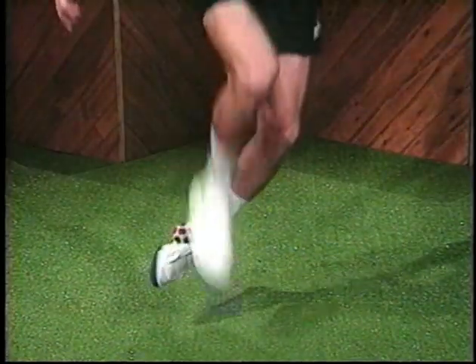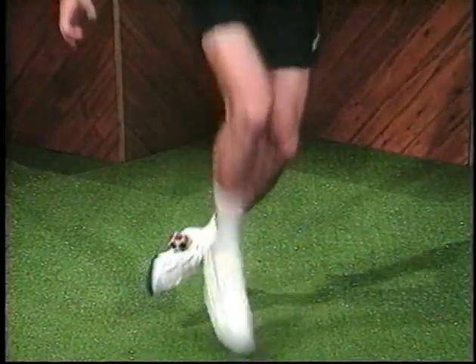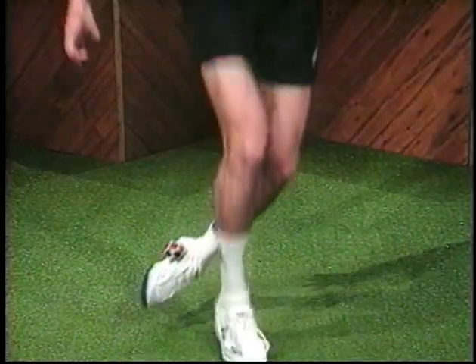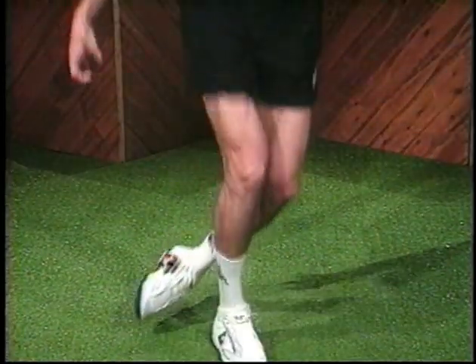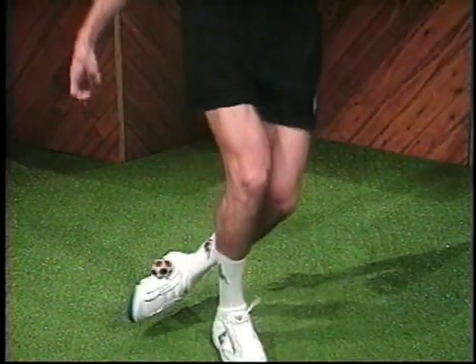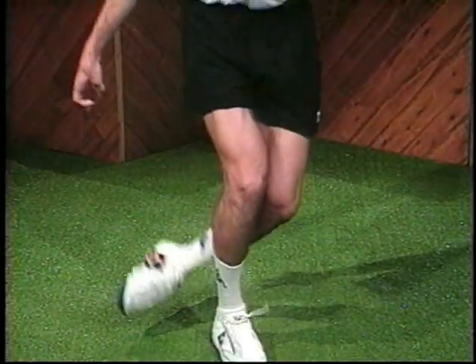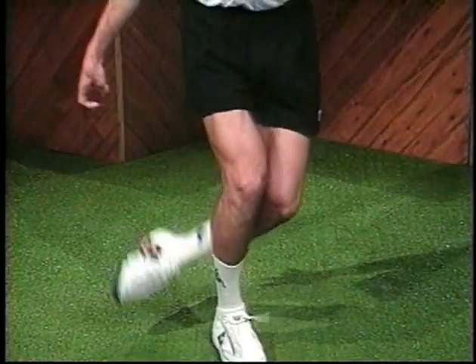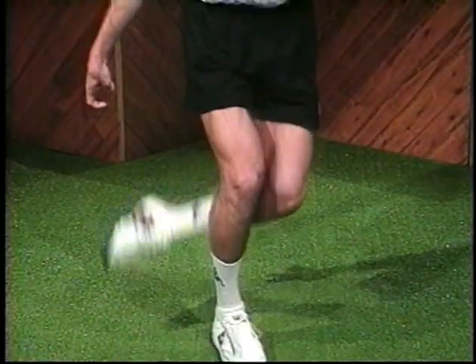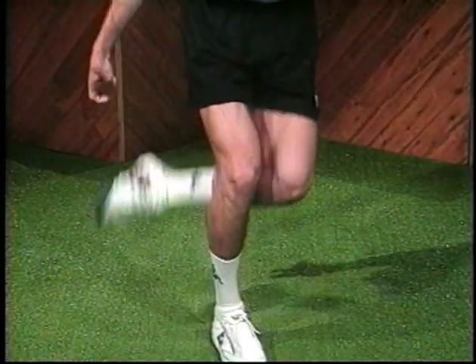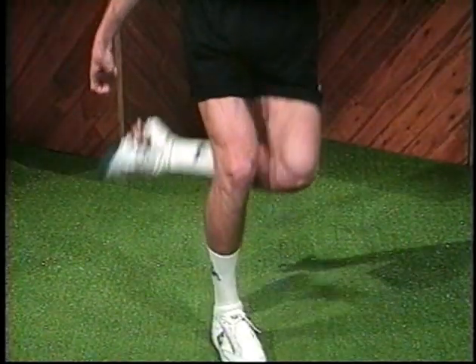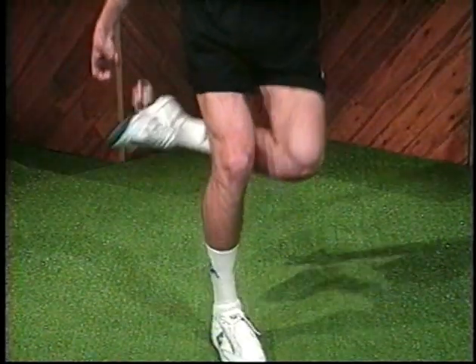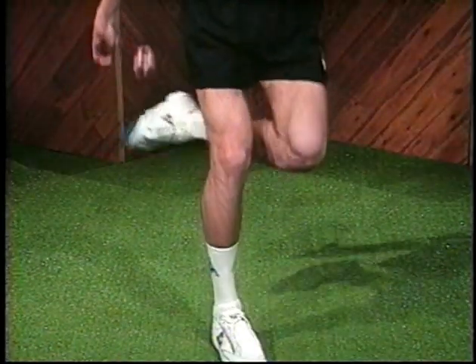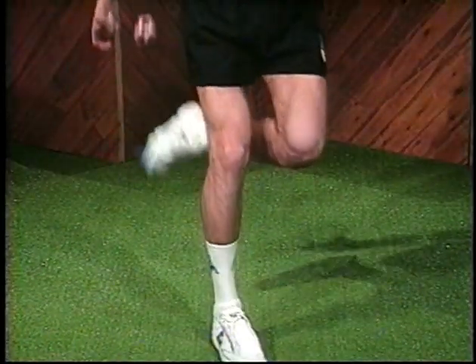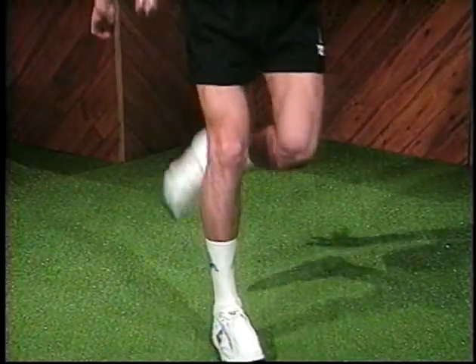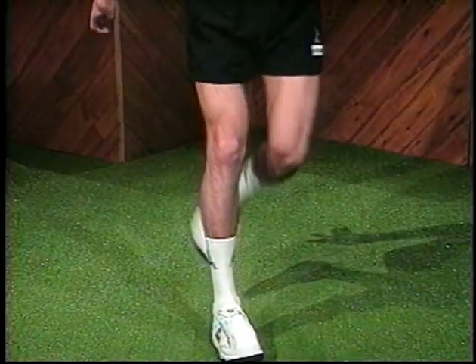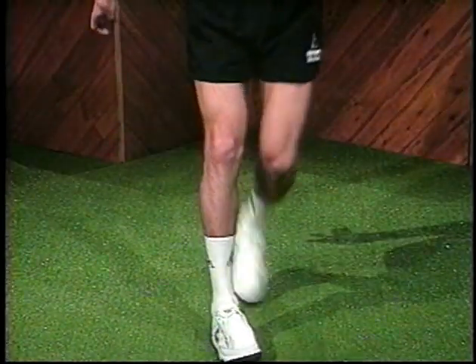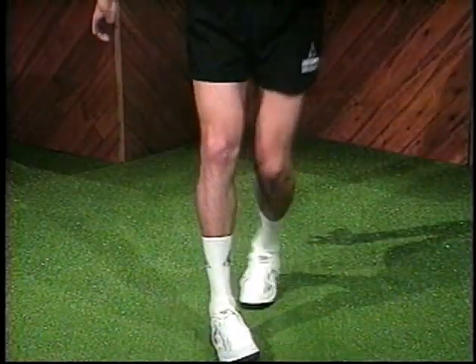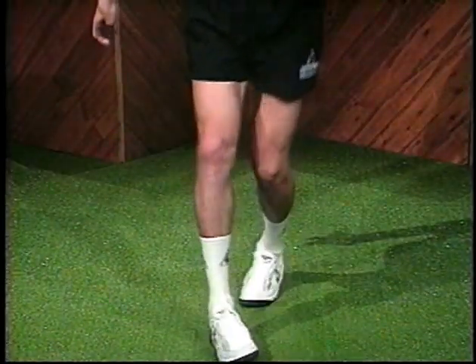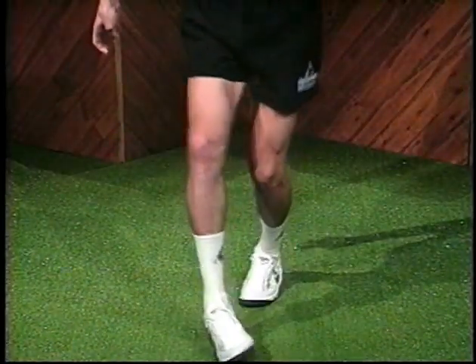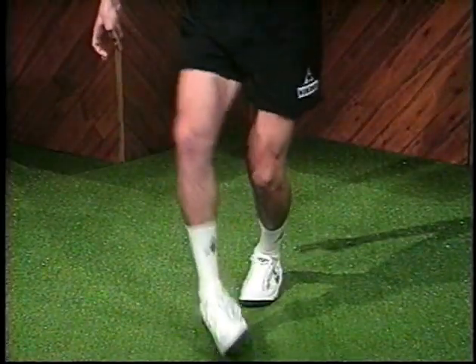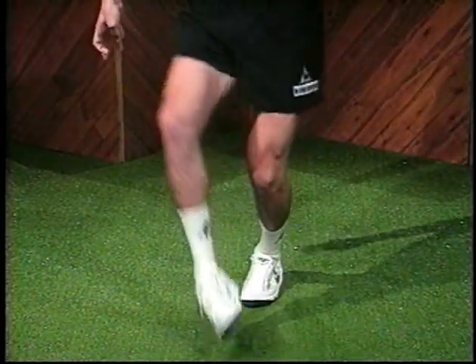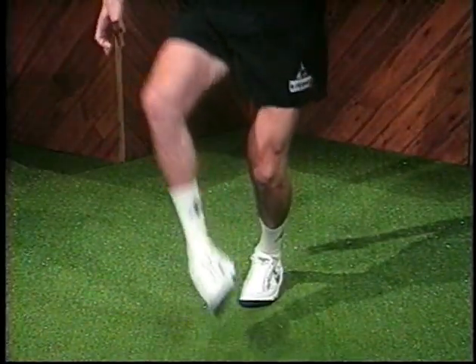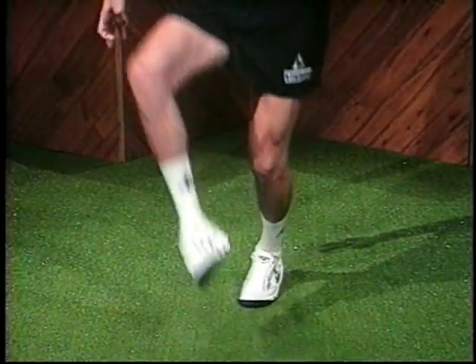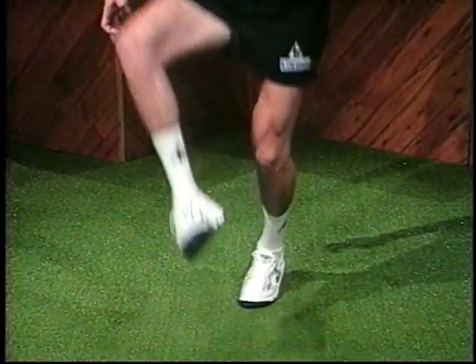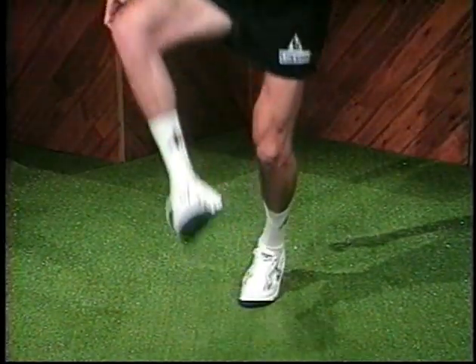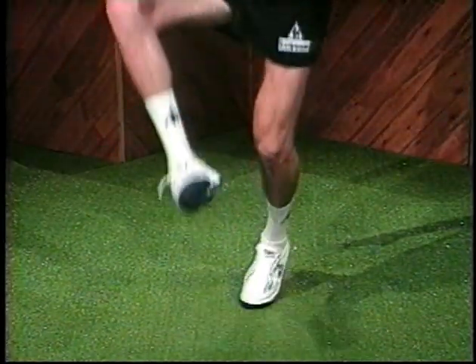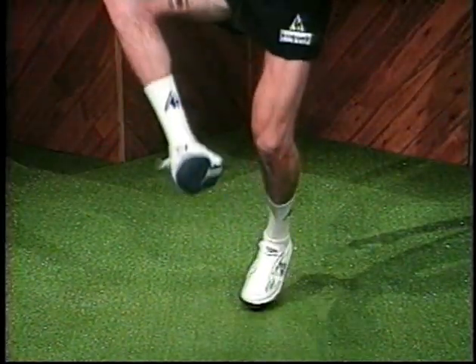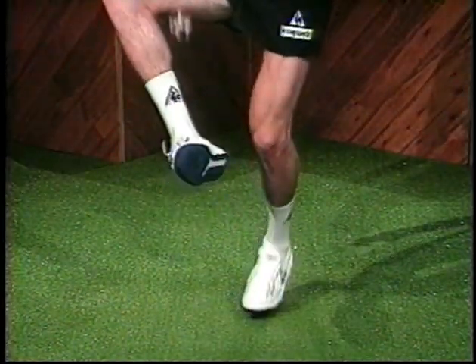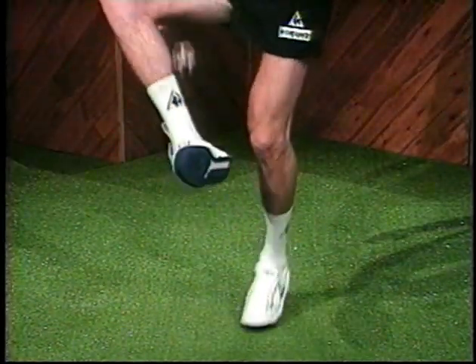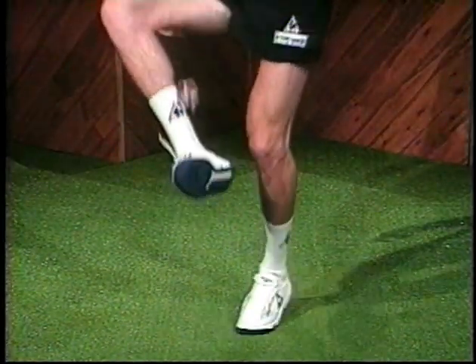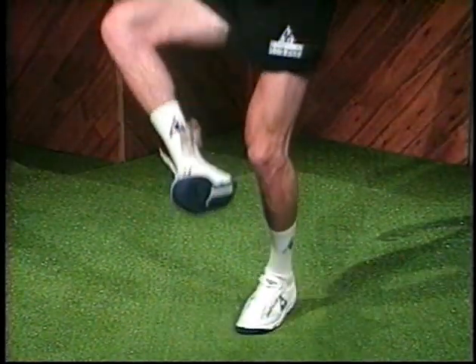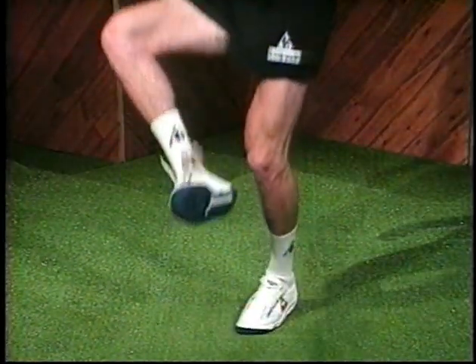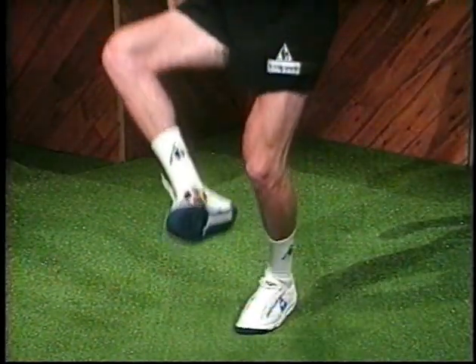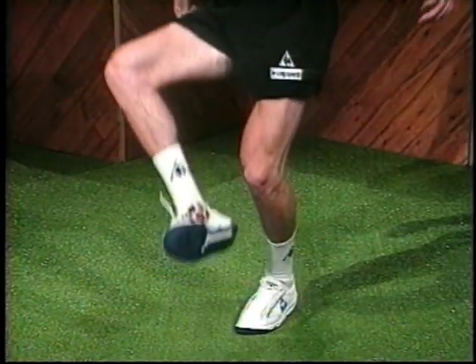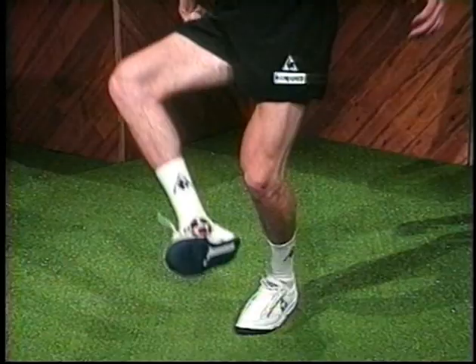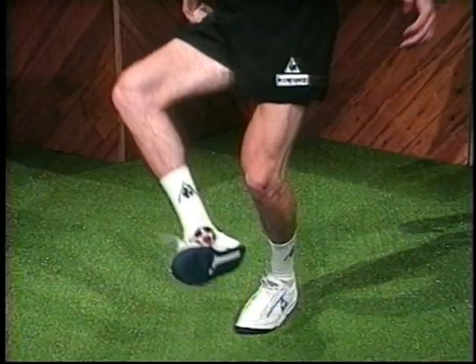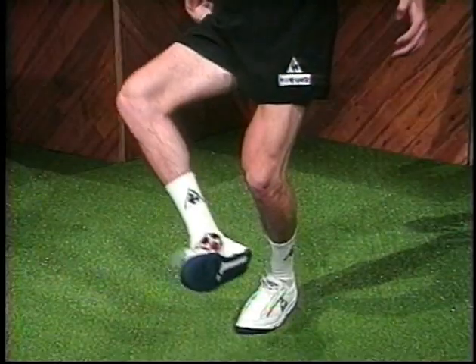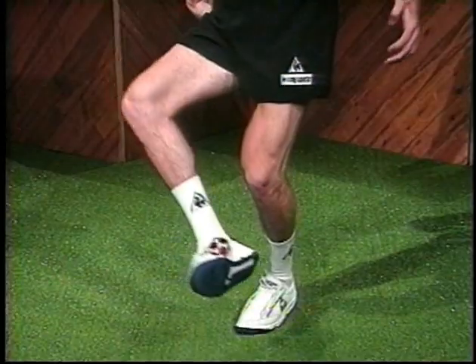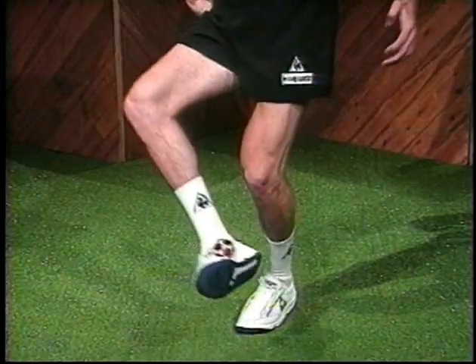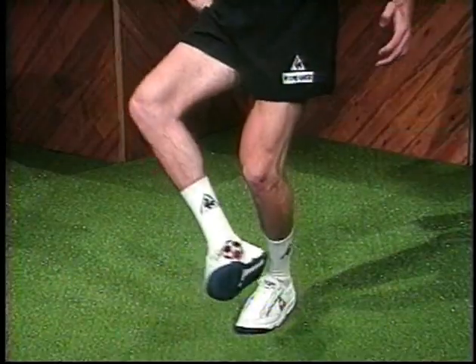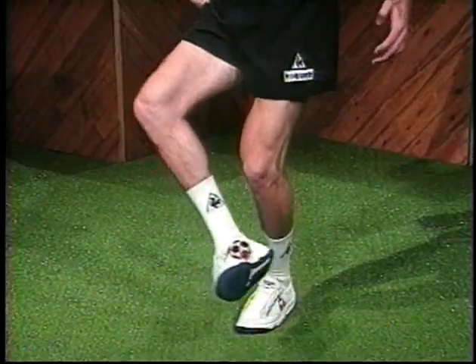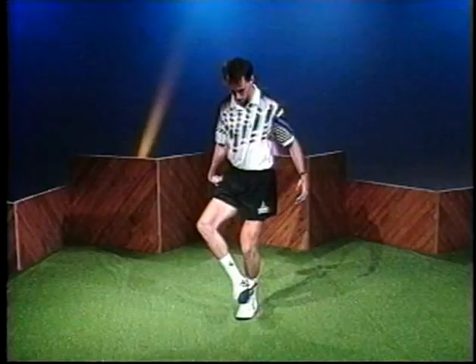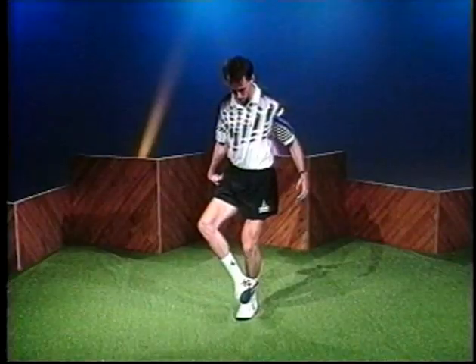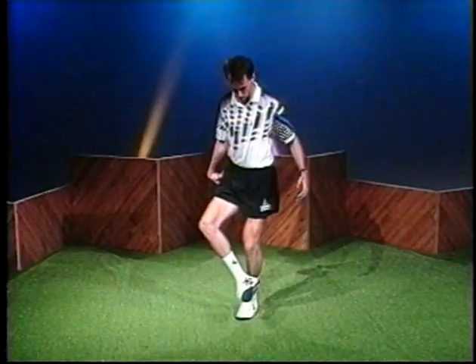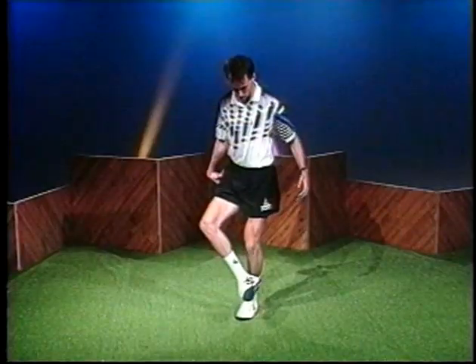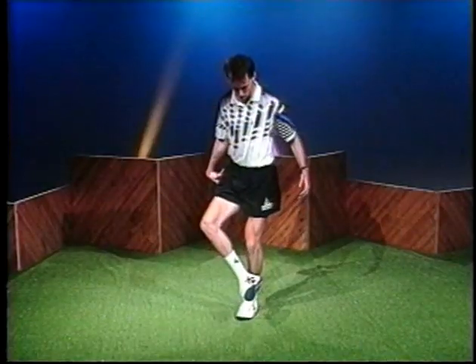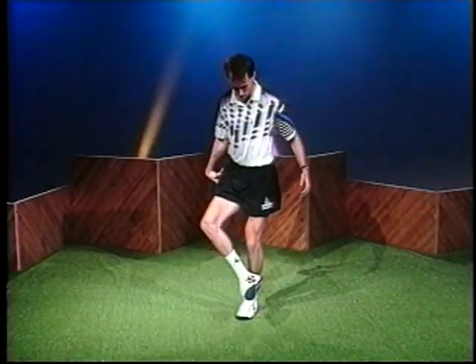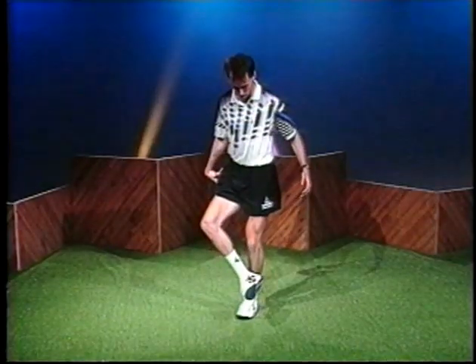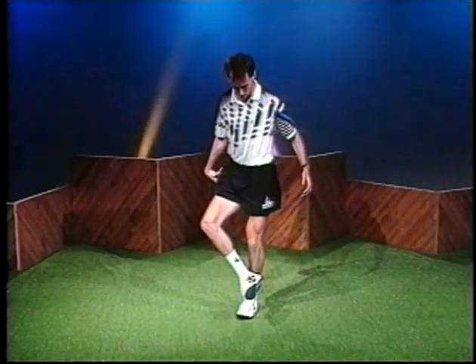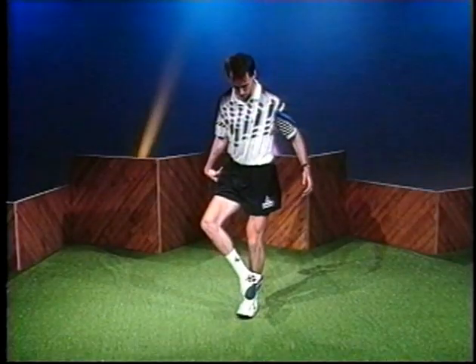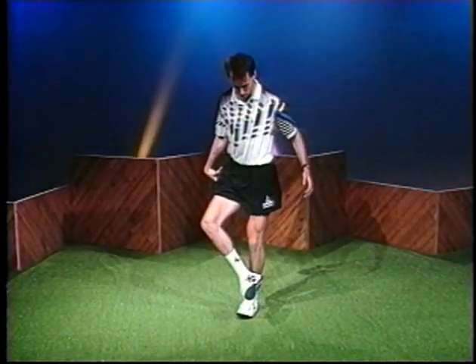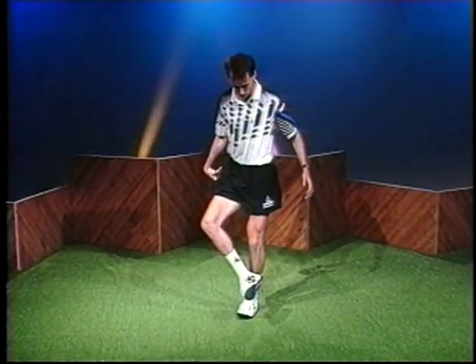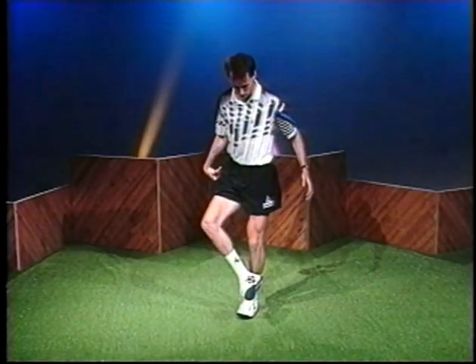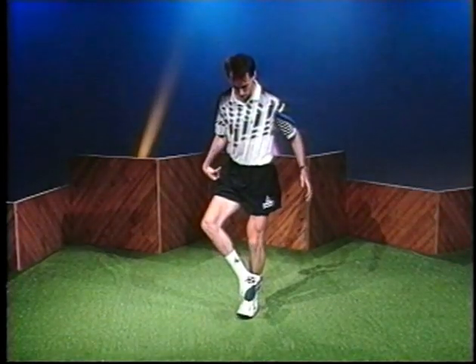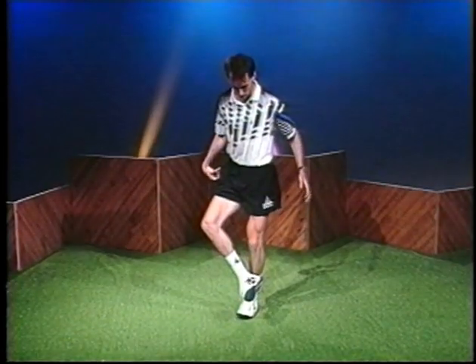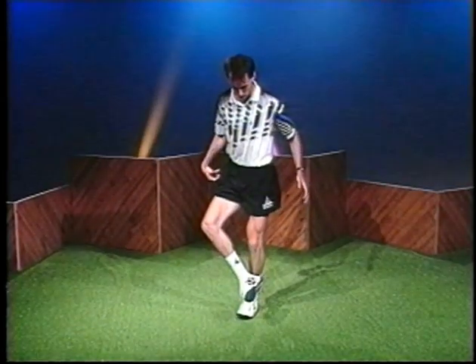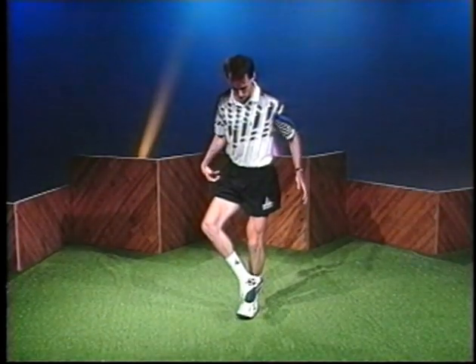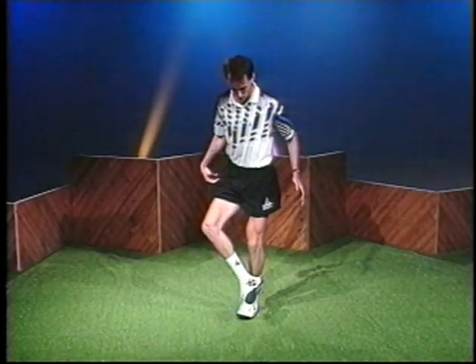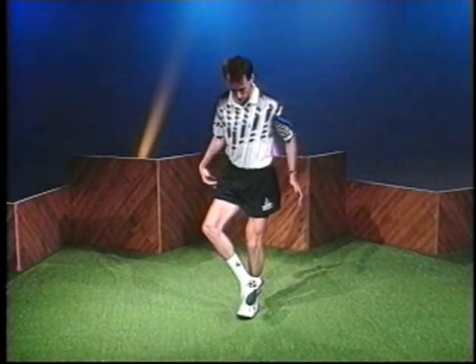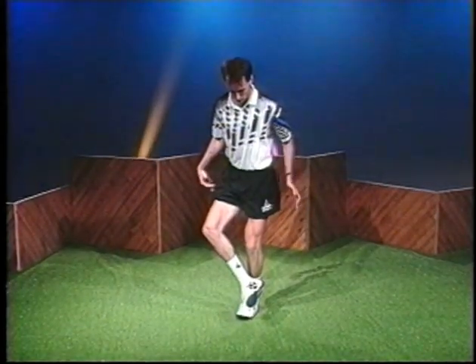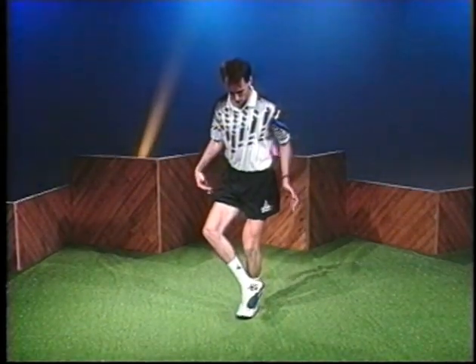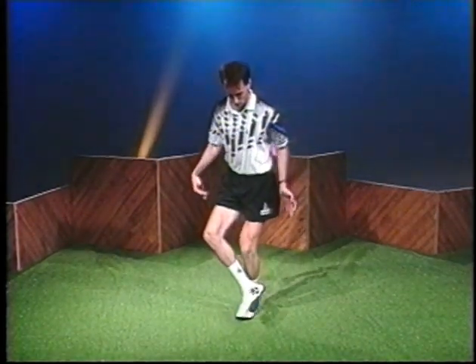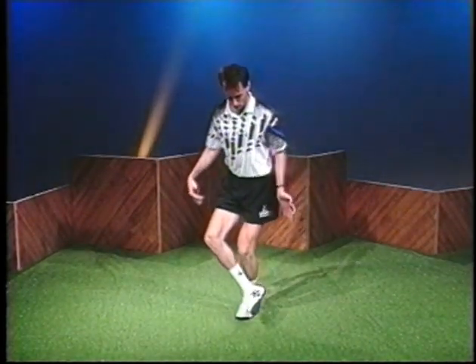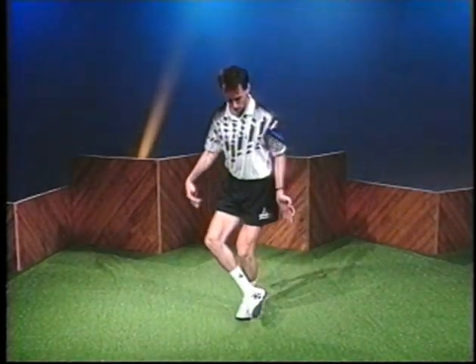Use your arms to lift you into the air. Hop-overs help increase leg strength, ankle flexibility, and control, and are a great drill.